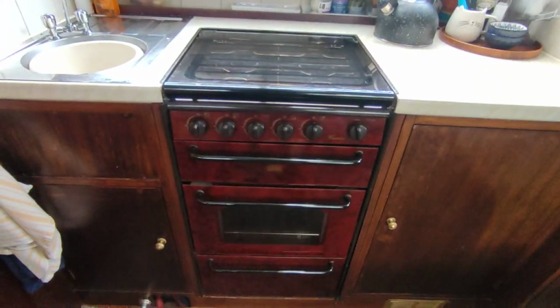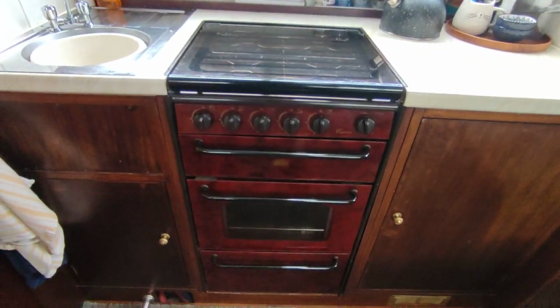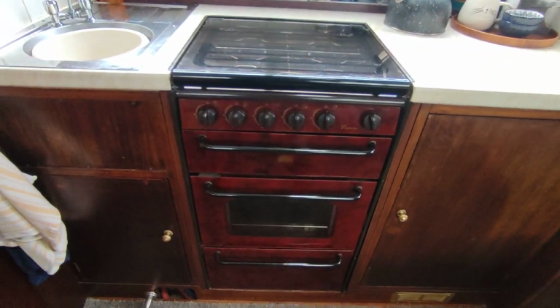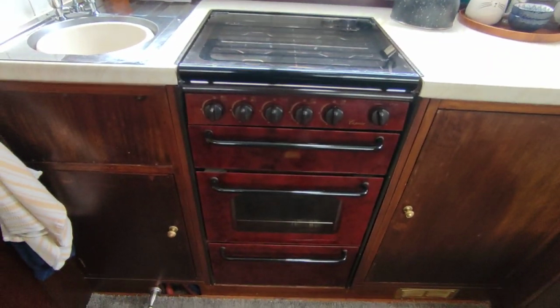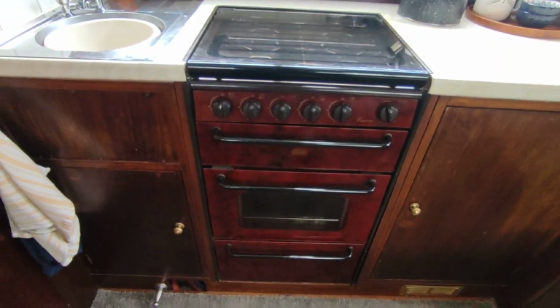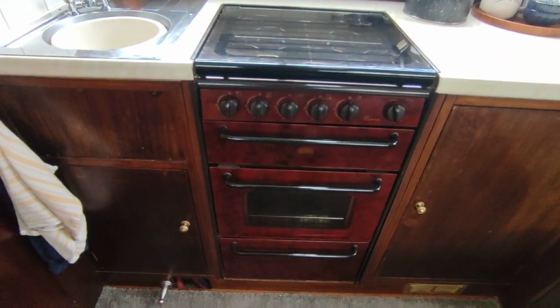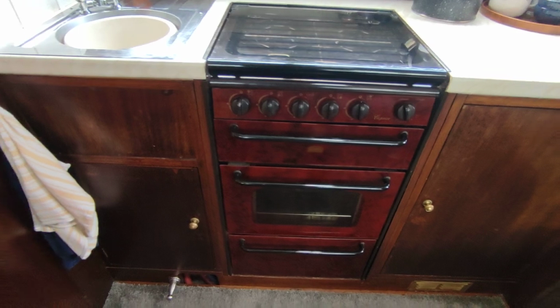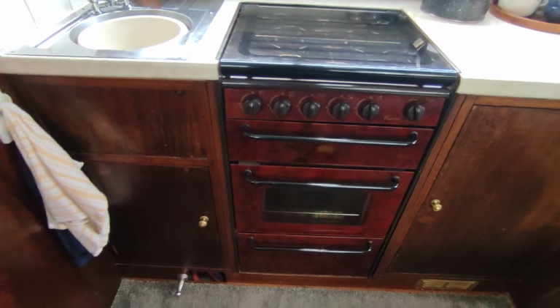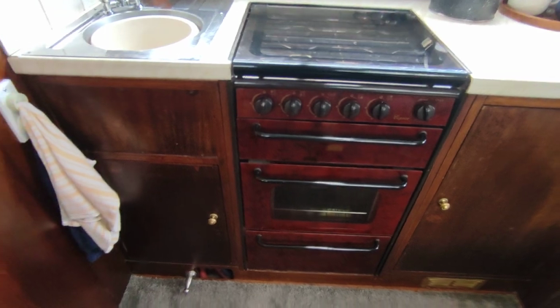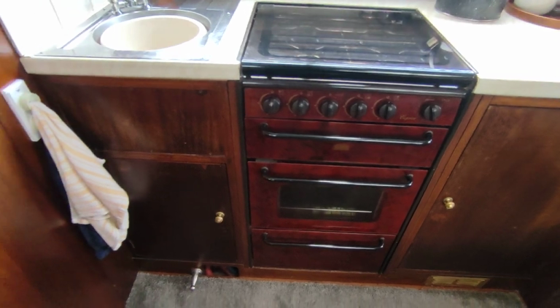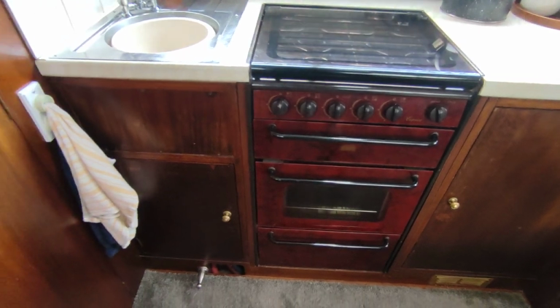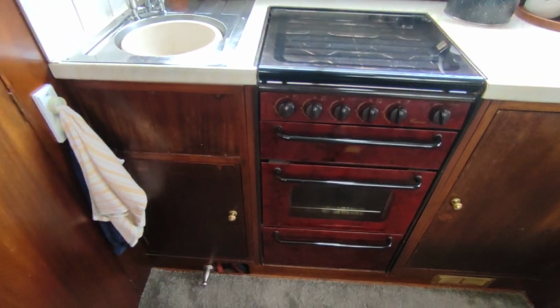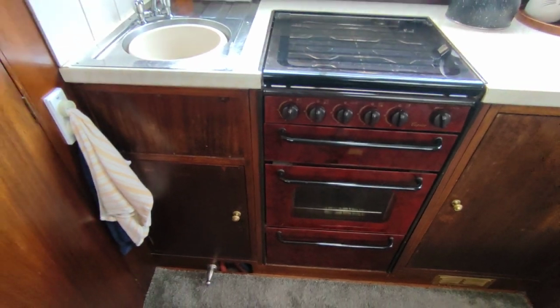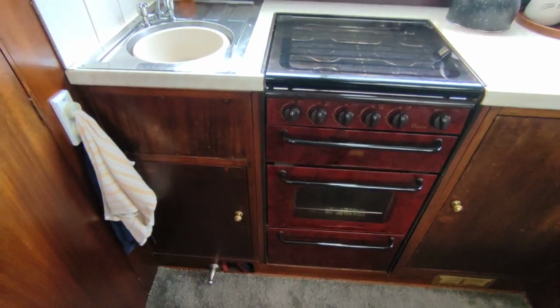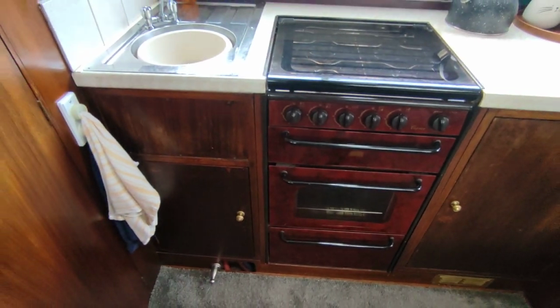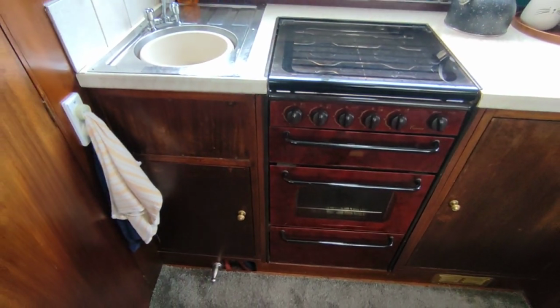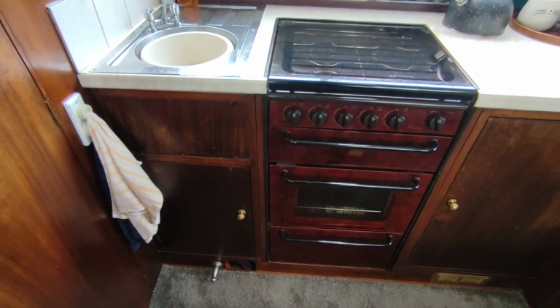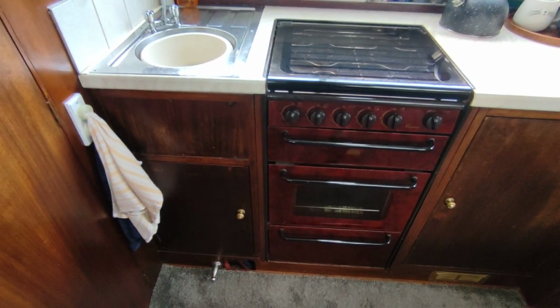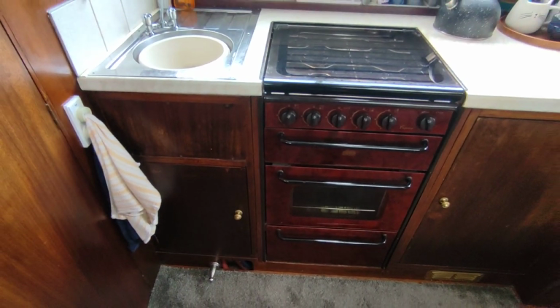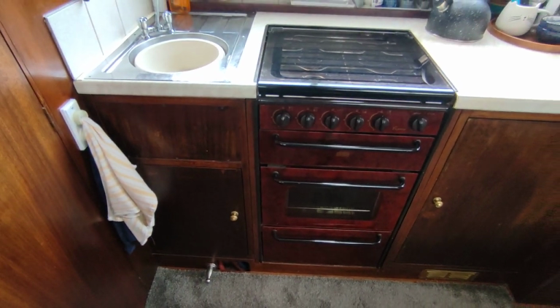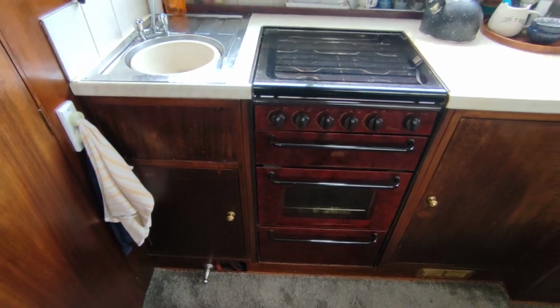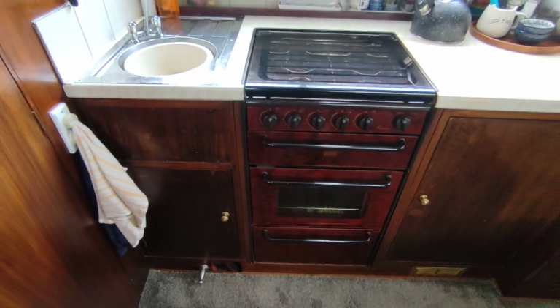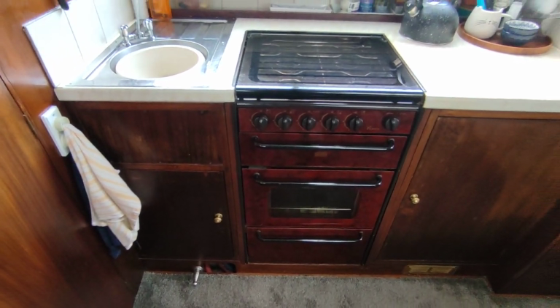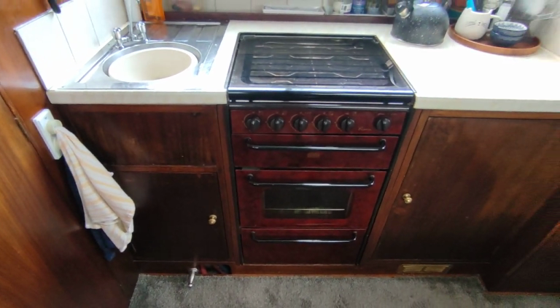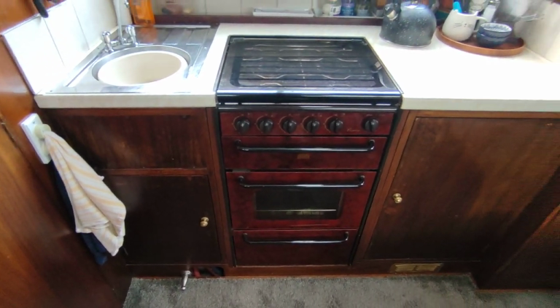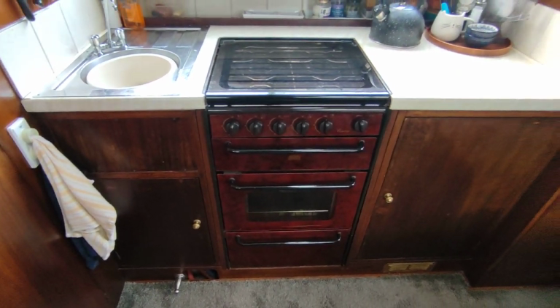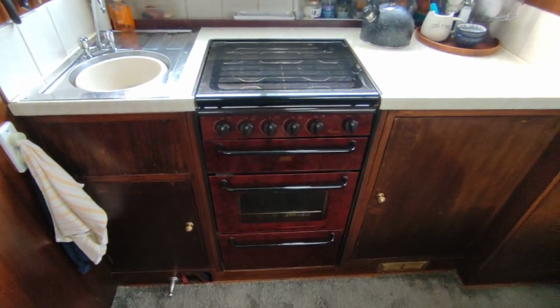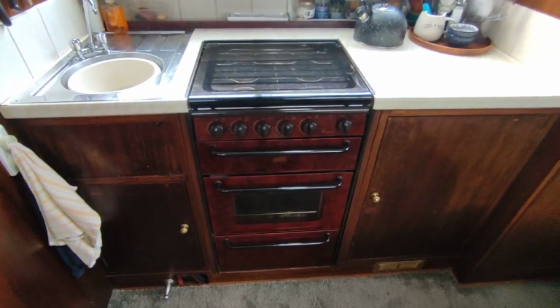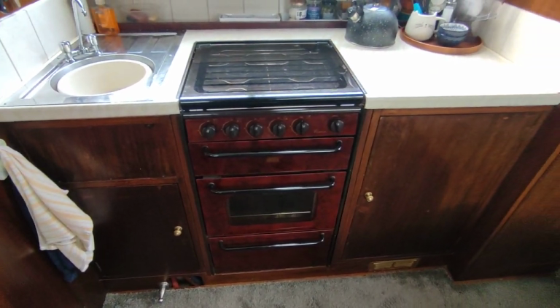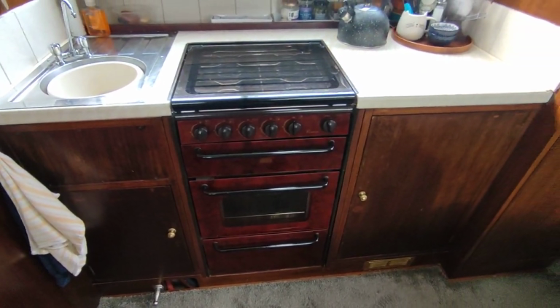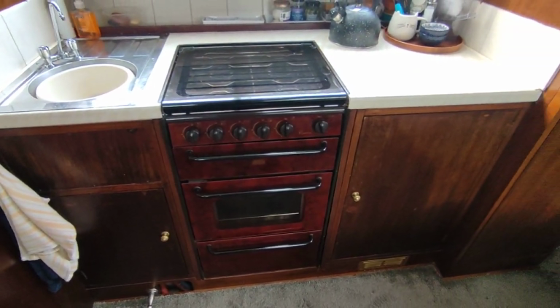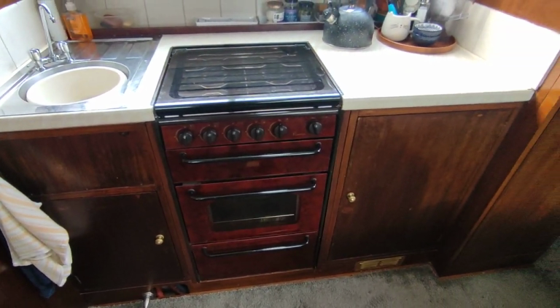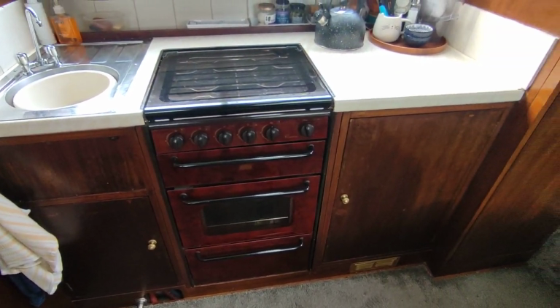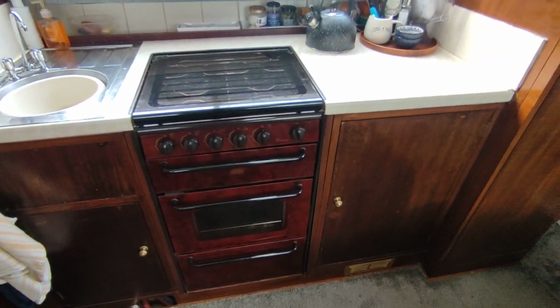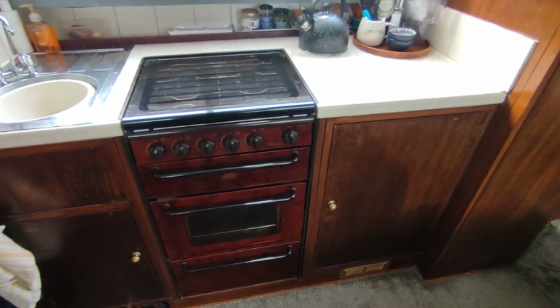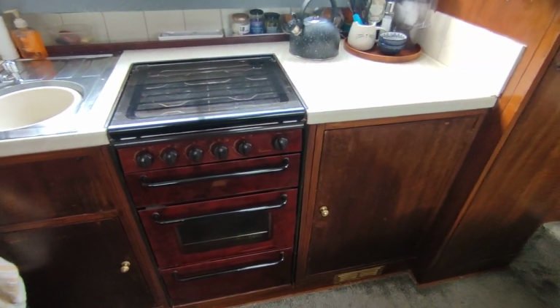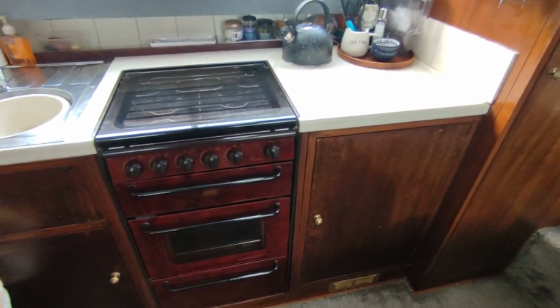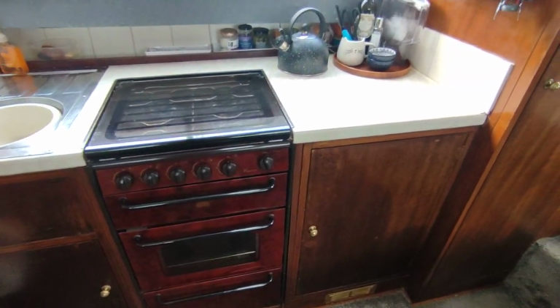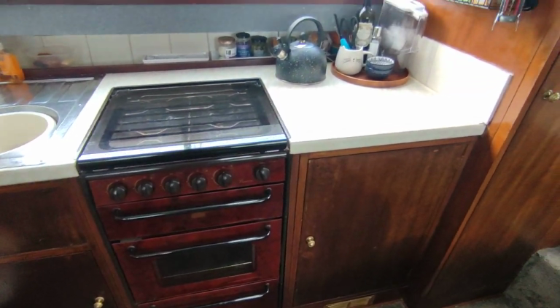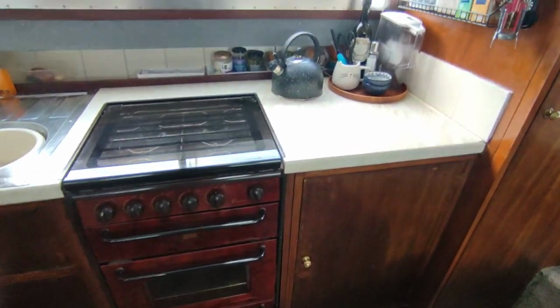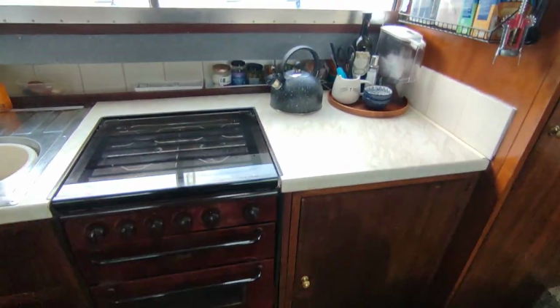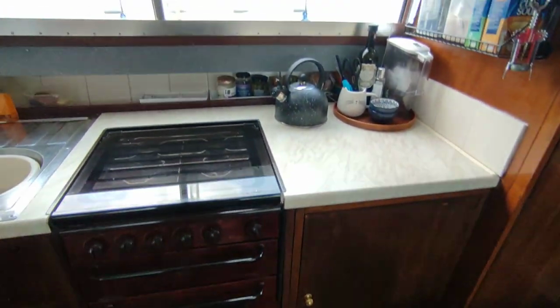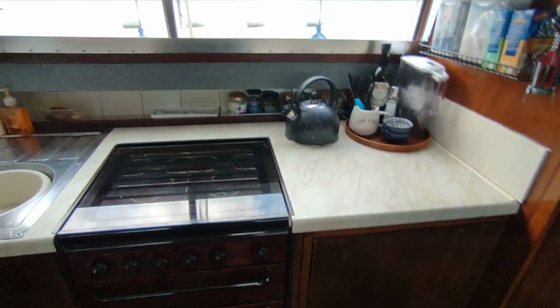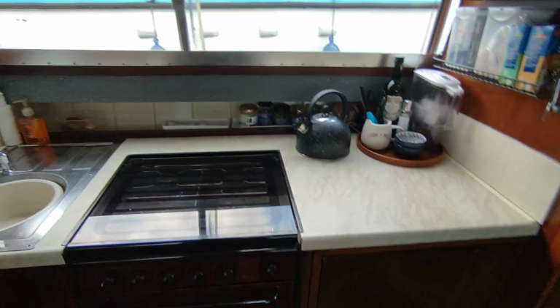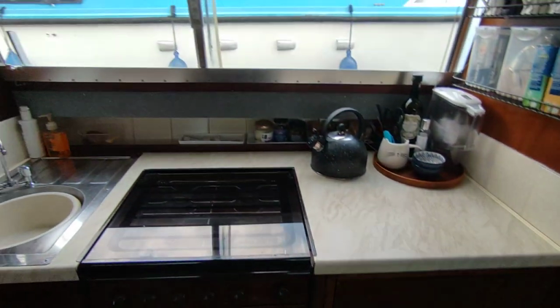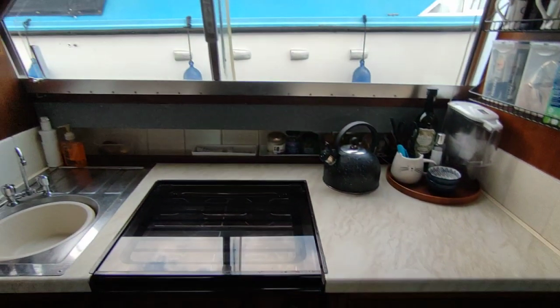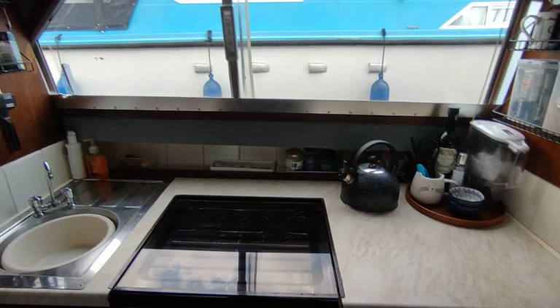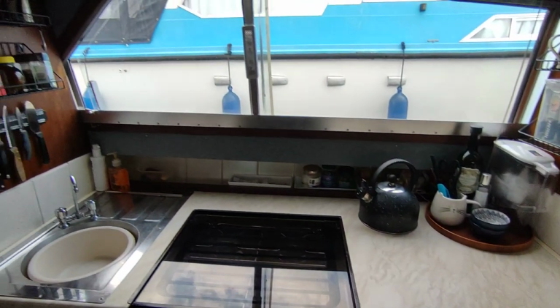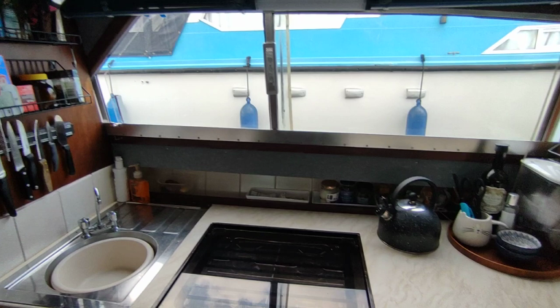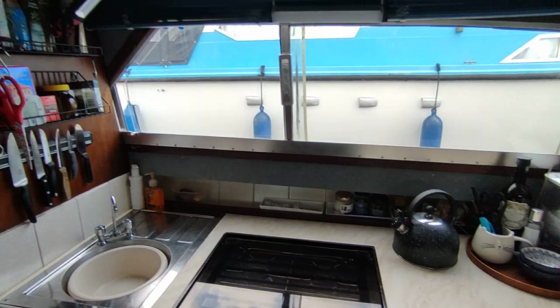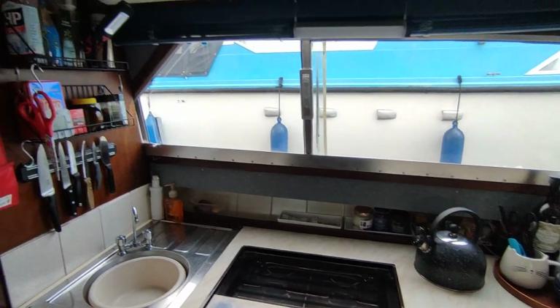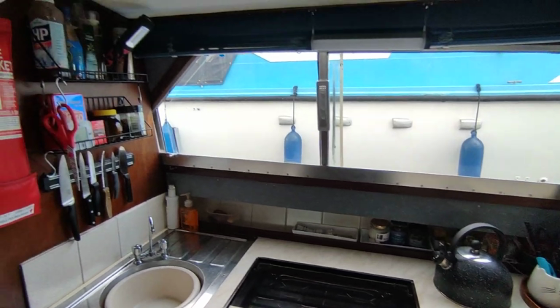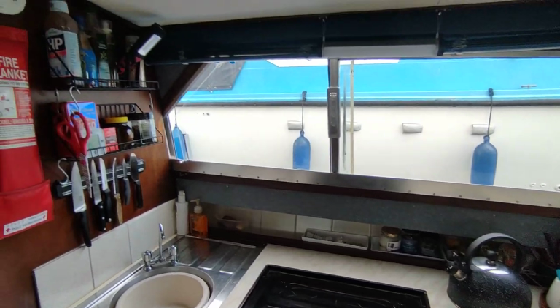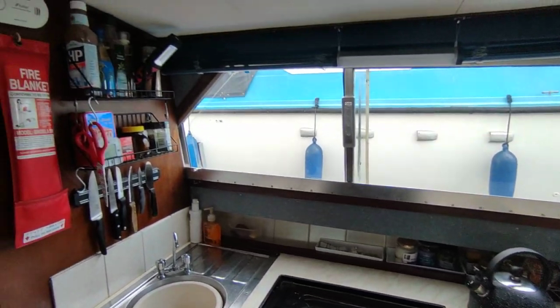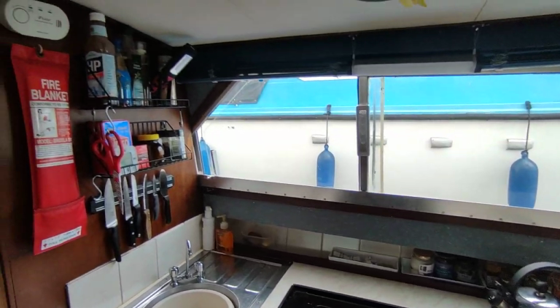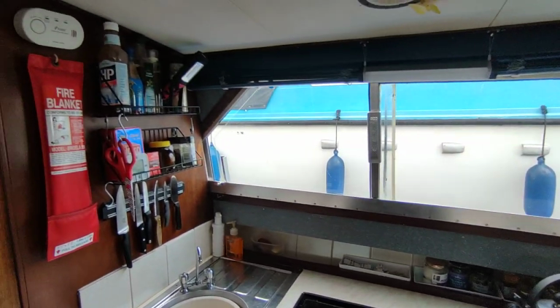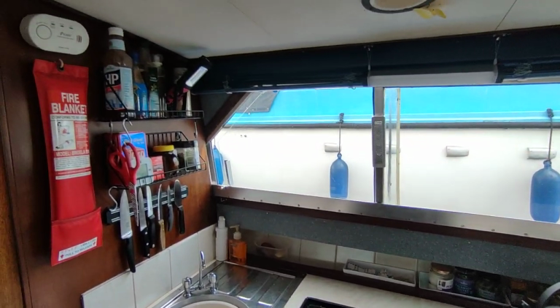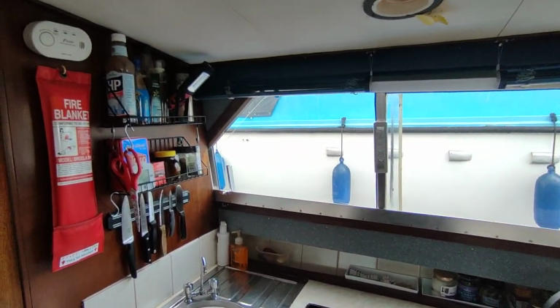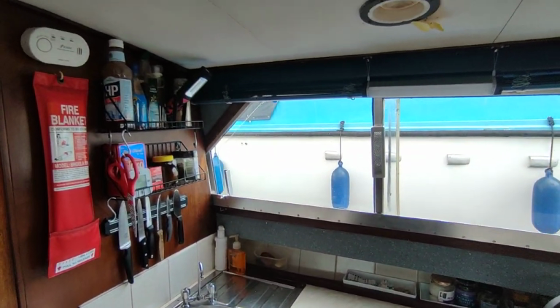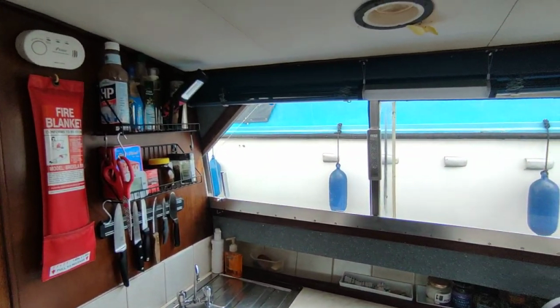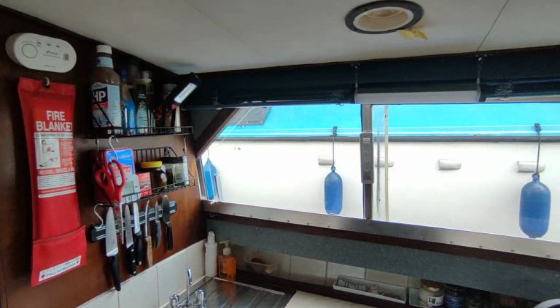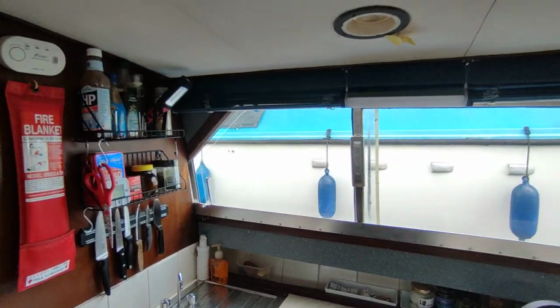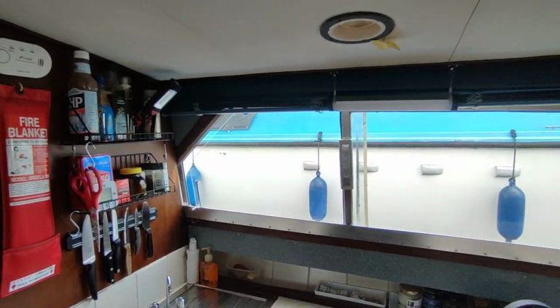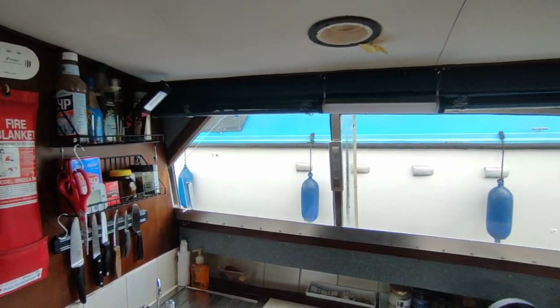Really nice galley. Full-size cooker, which is very unusual on a boat like this — but a very nice, workable galley.